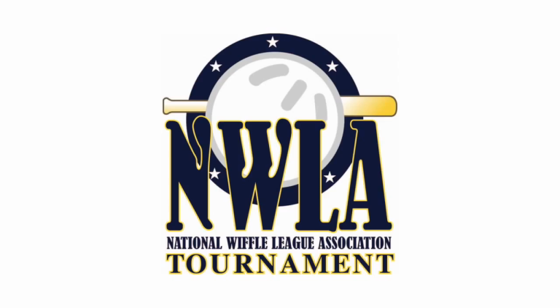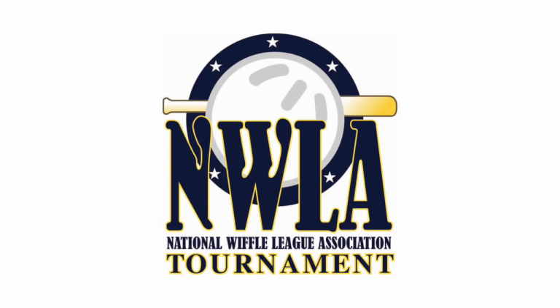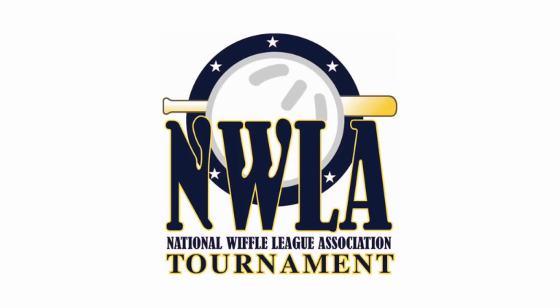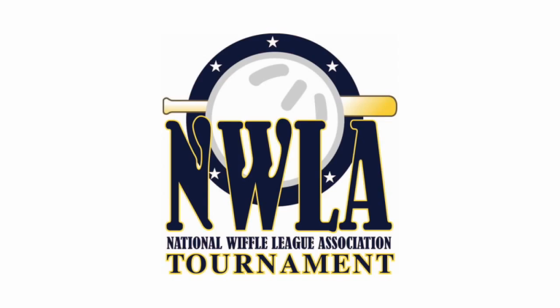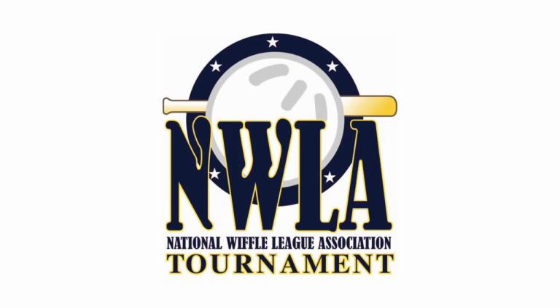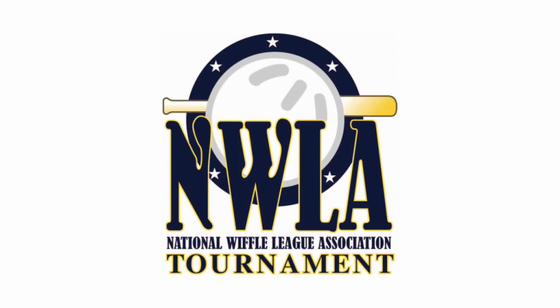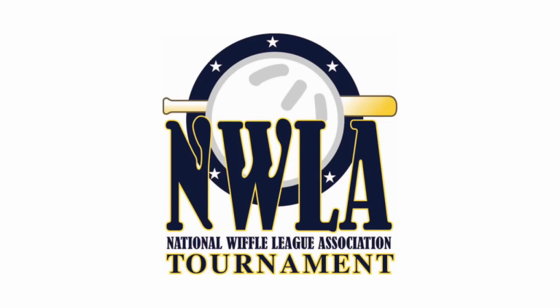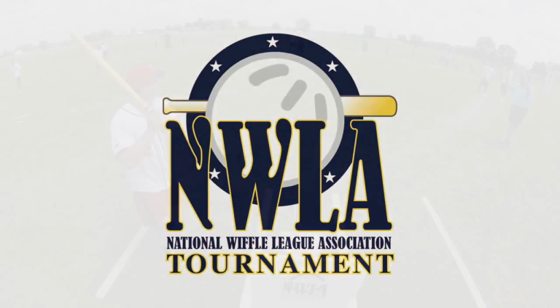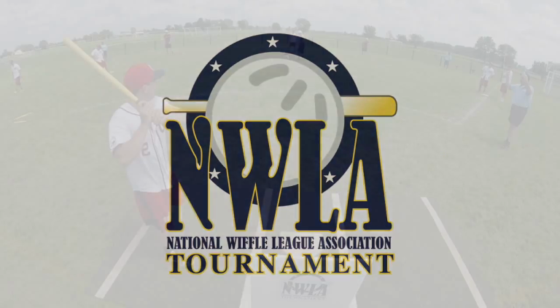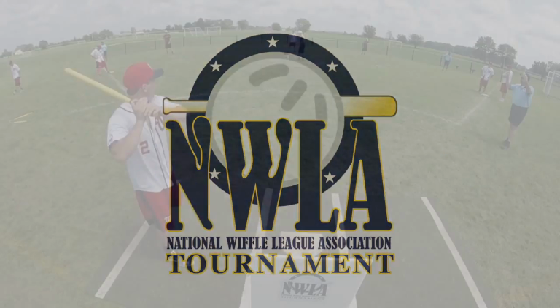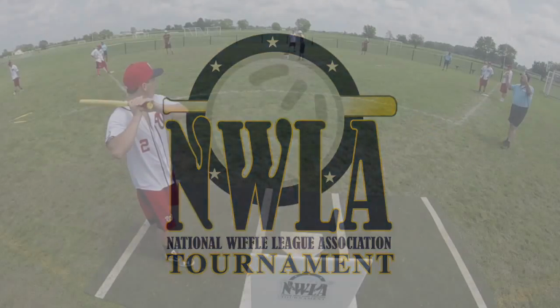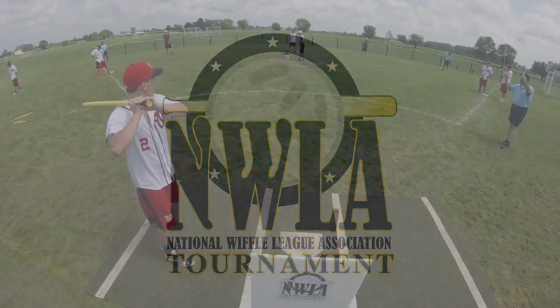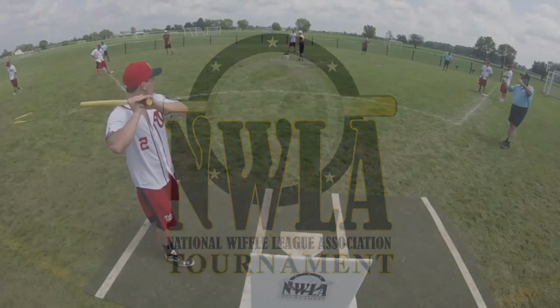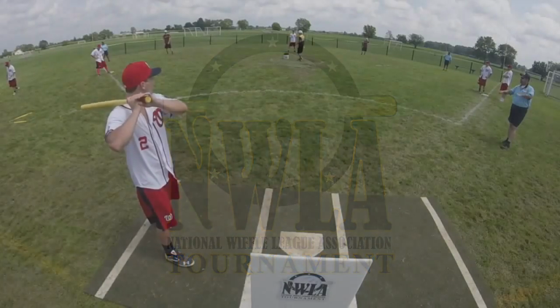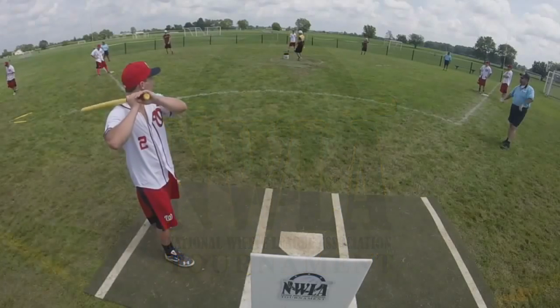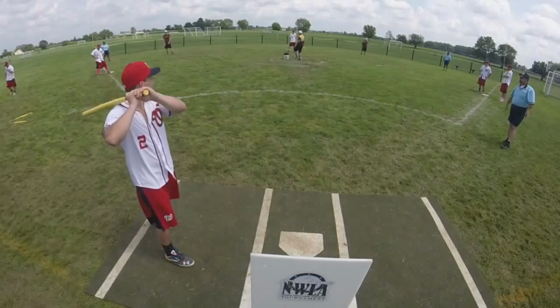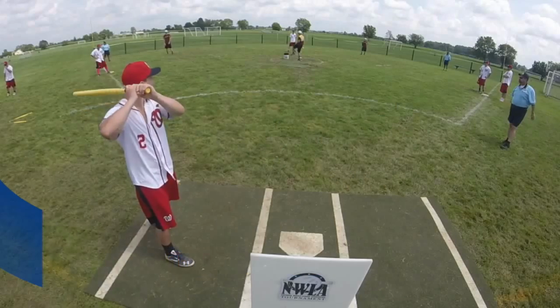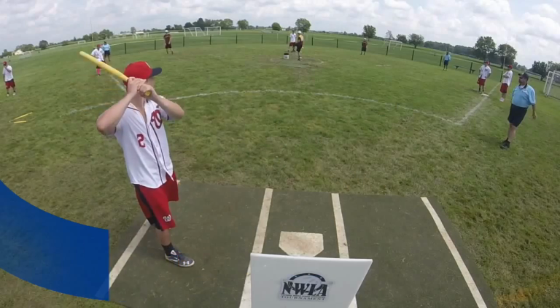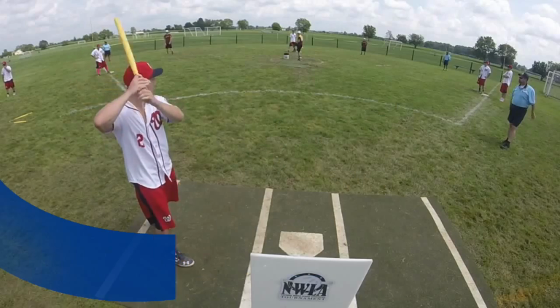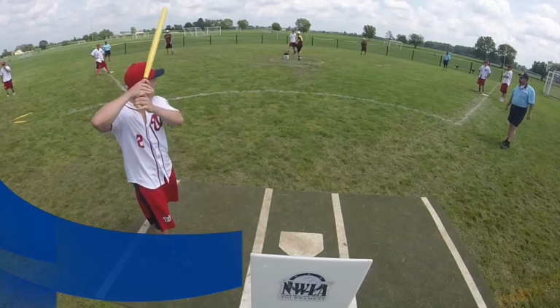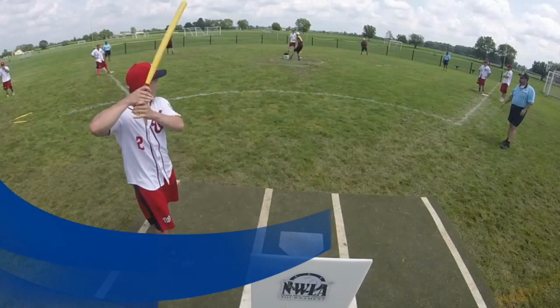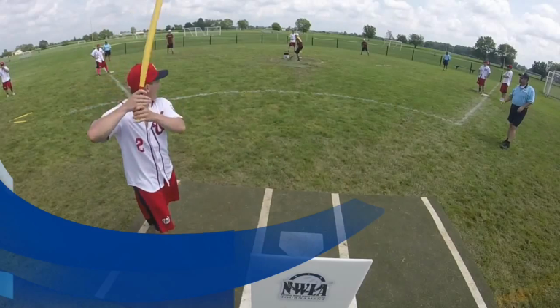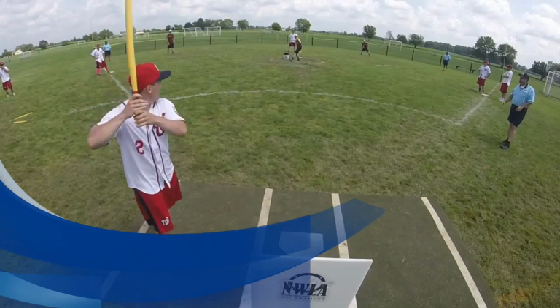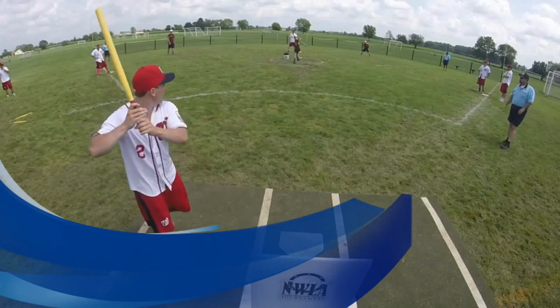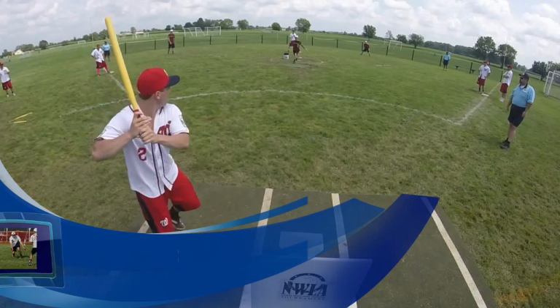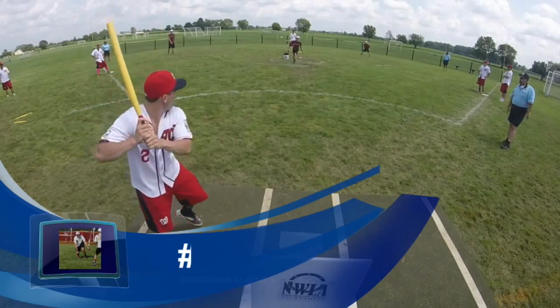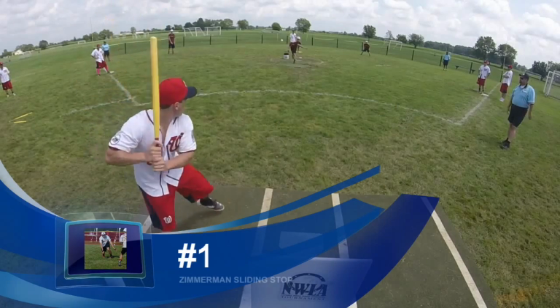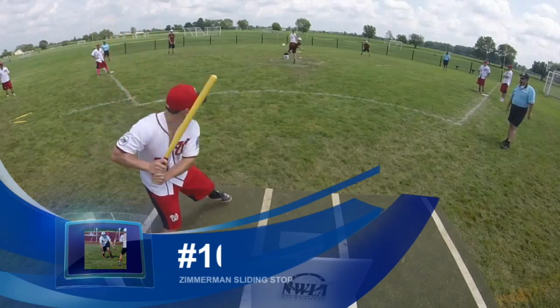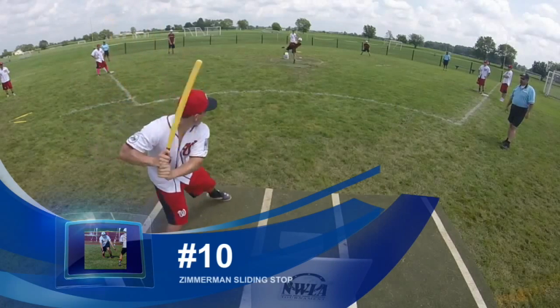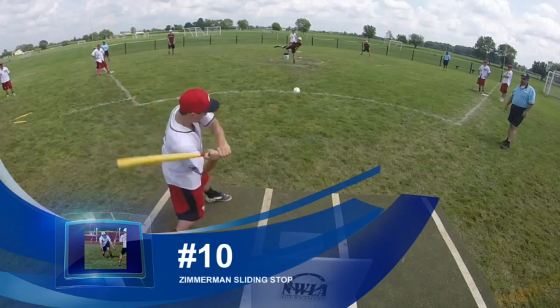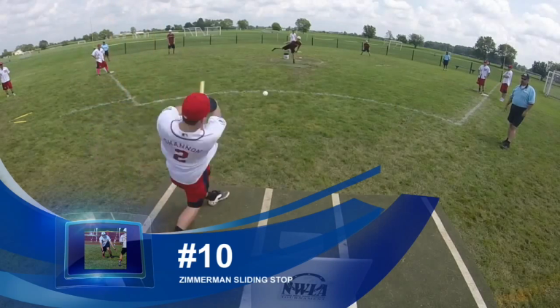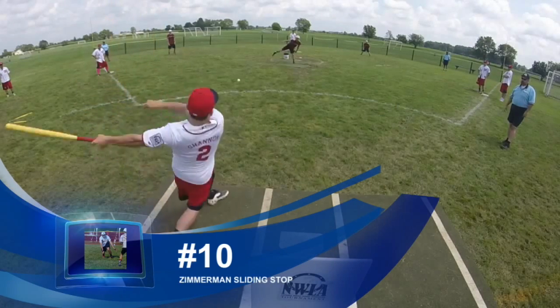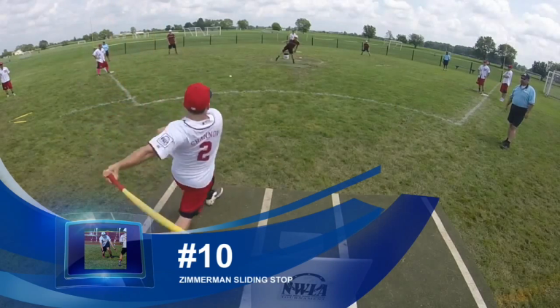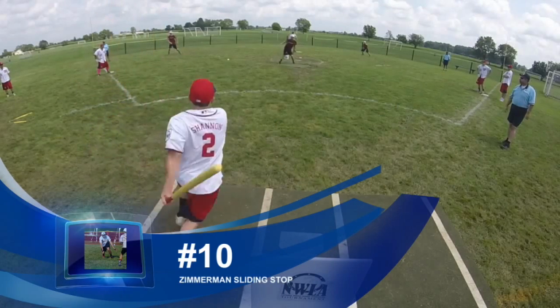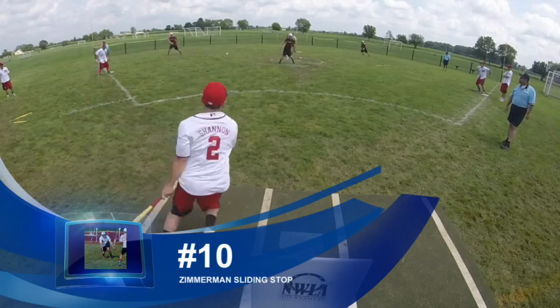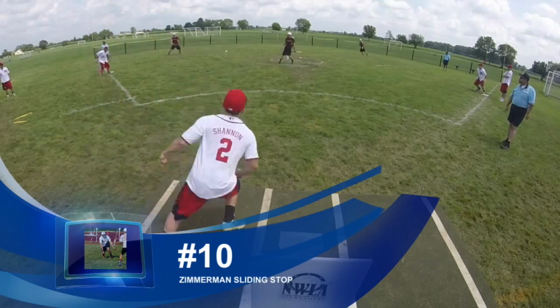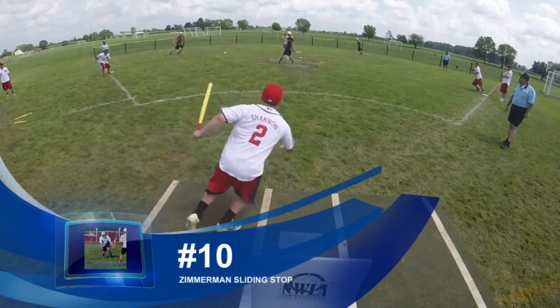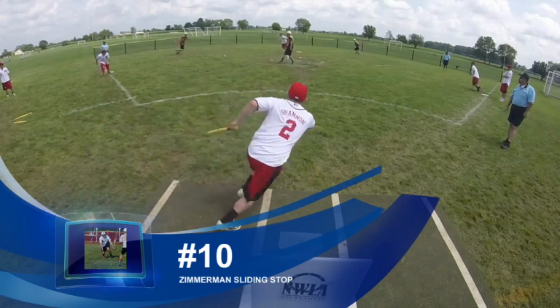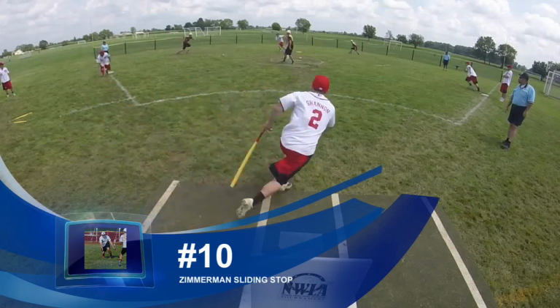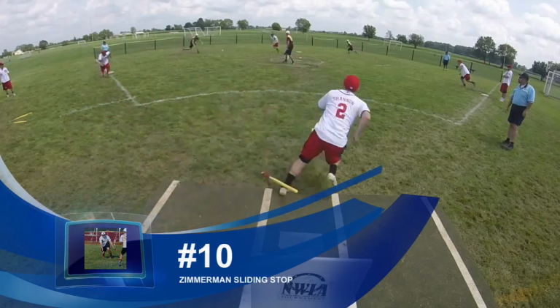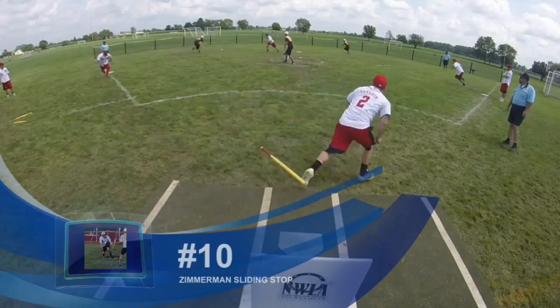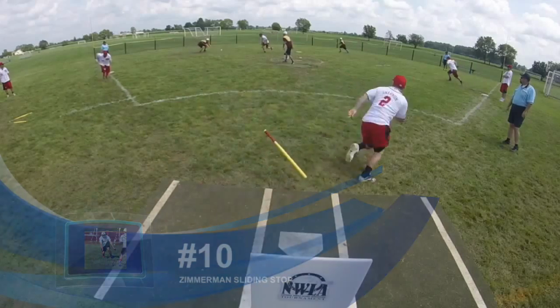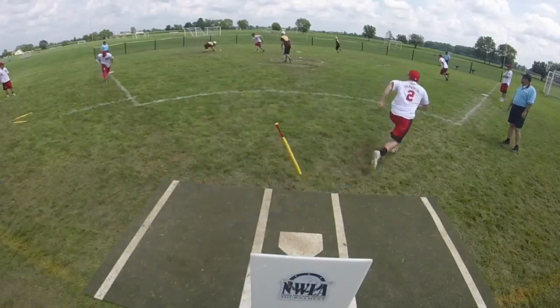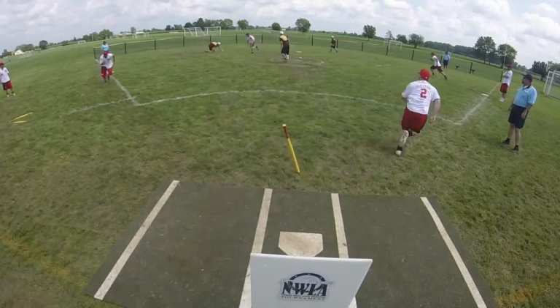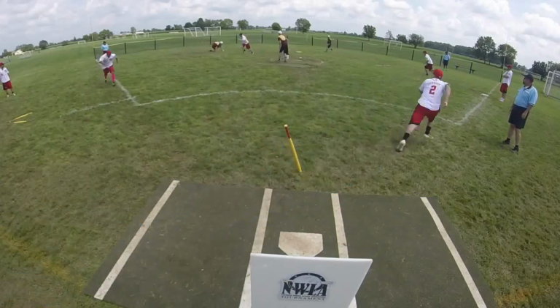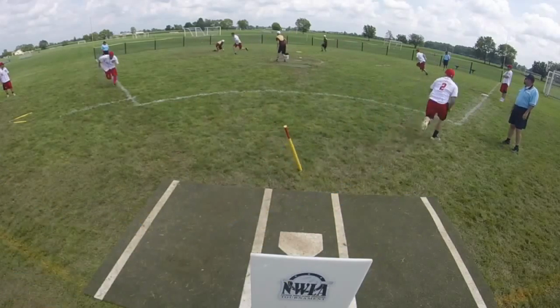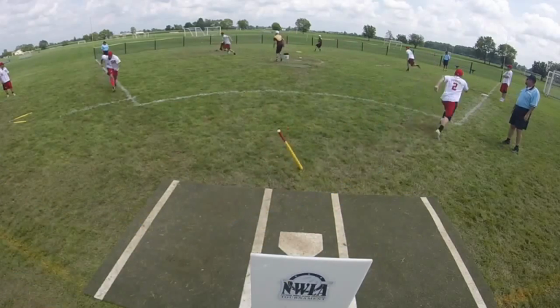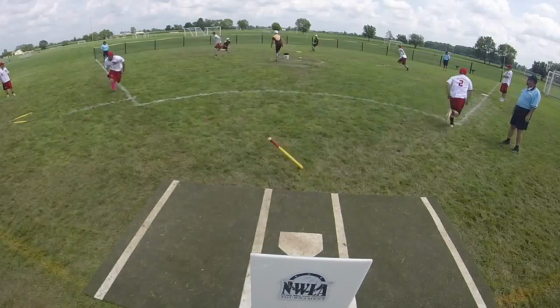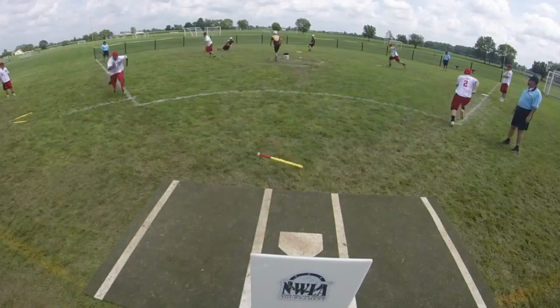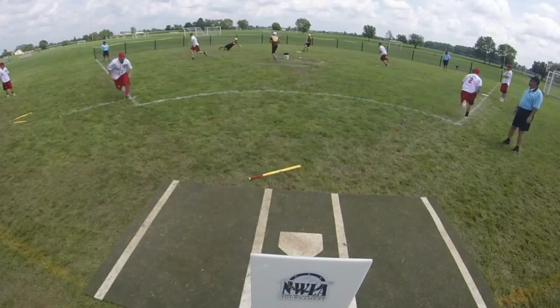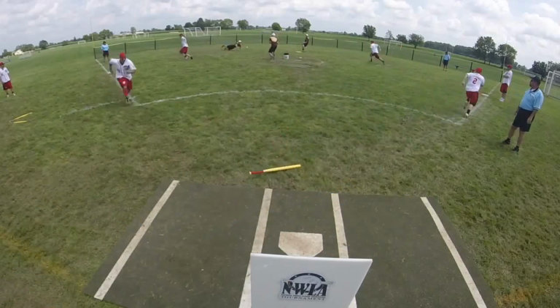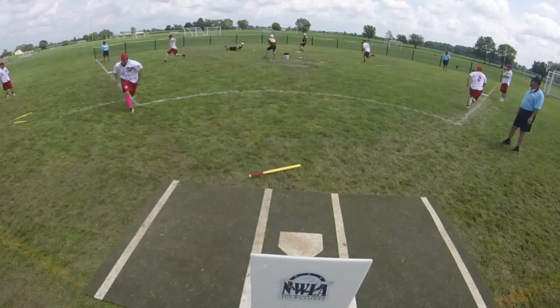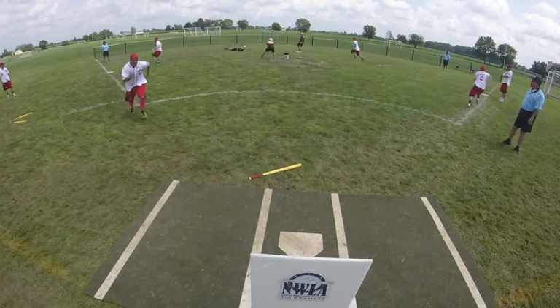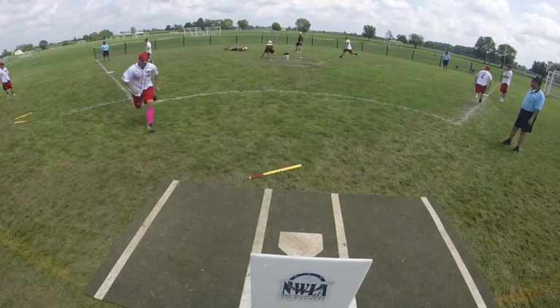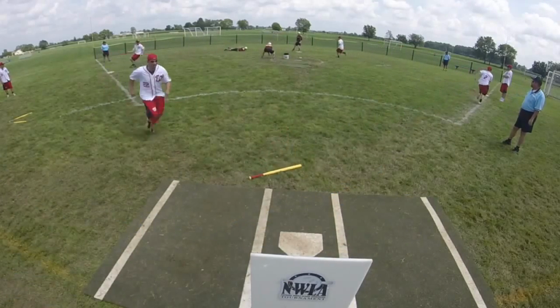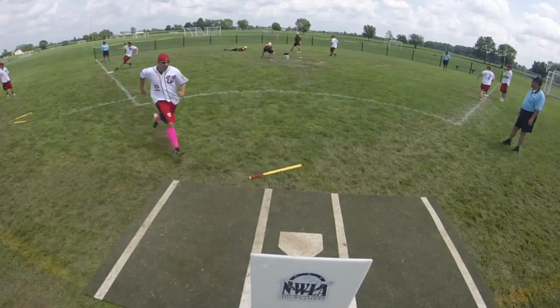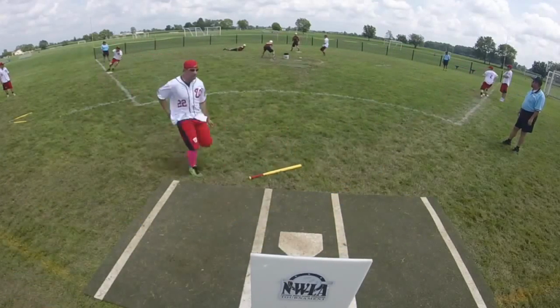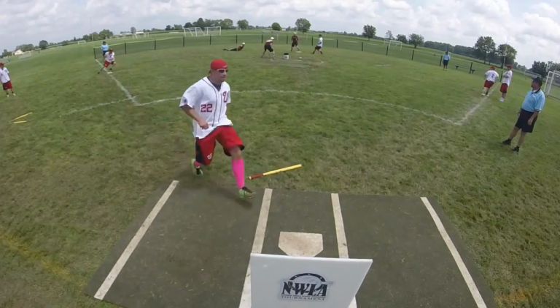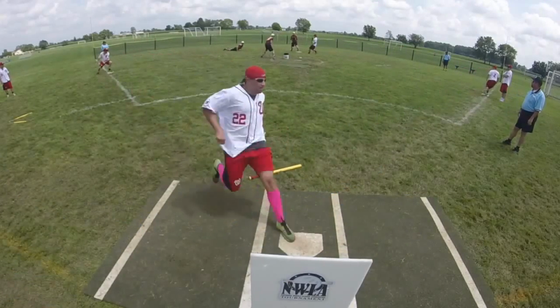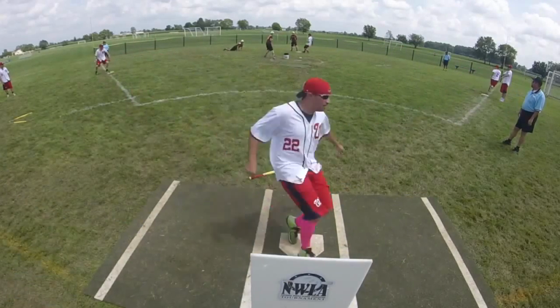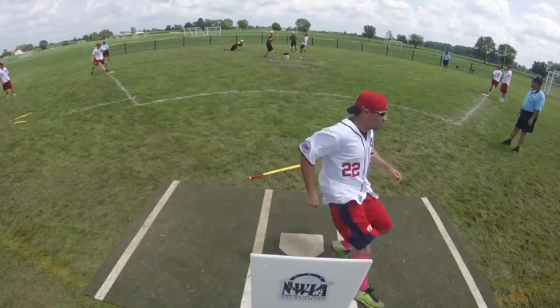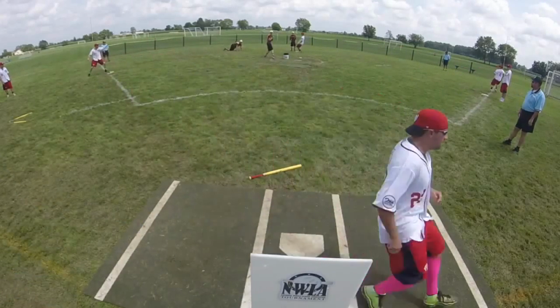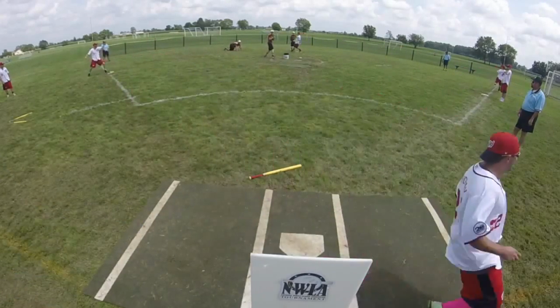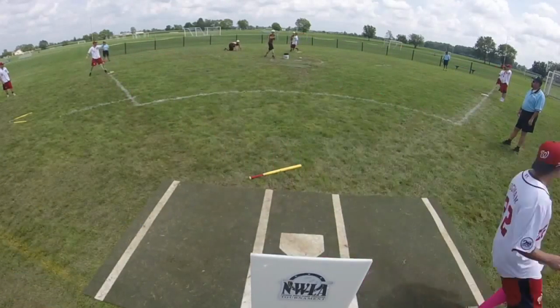Coming in at number 10, Jay Zimmerman ranges to his right and makes a nice play on a ball to get Shannon at first.